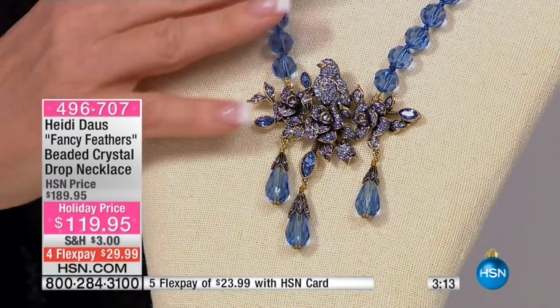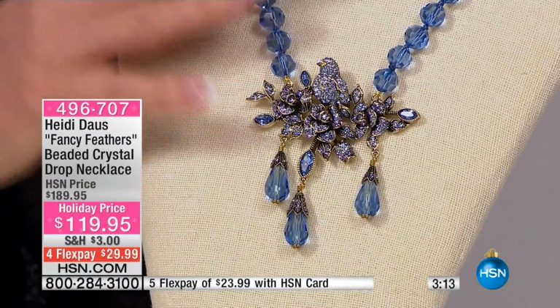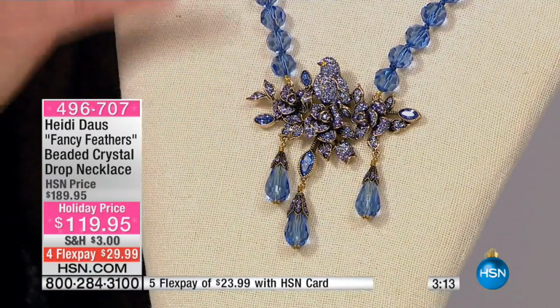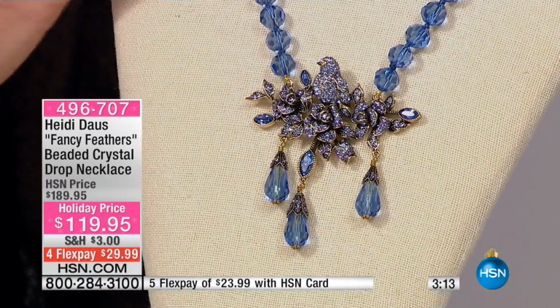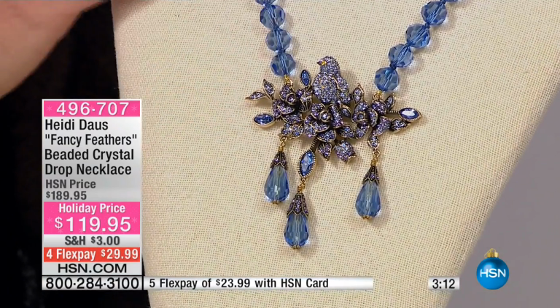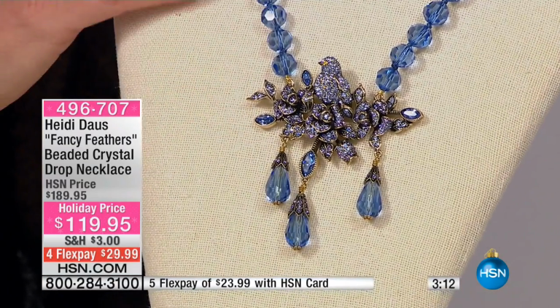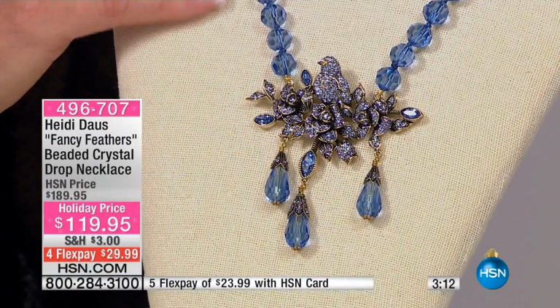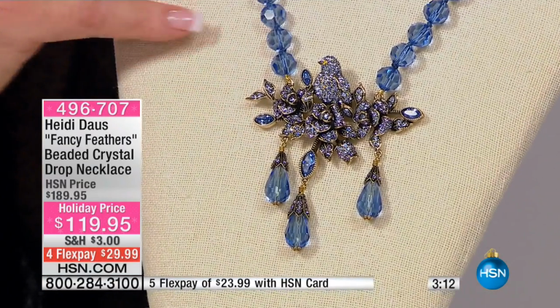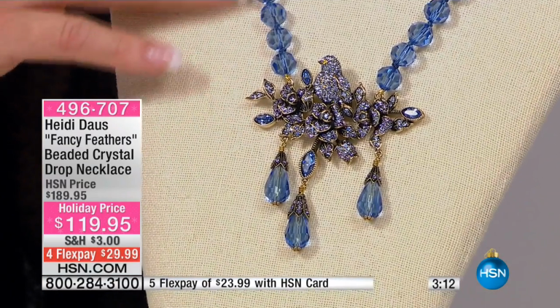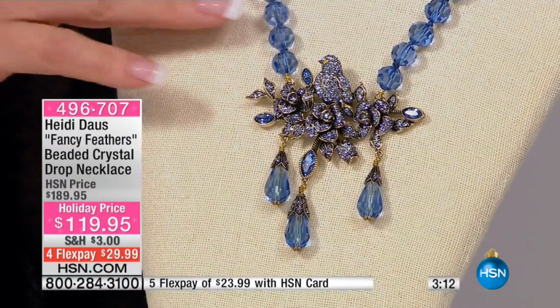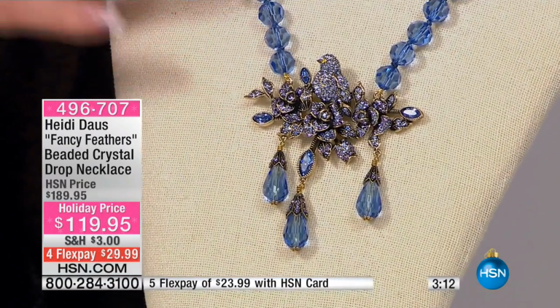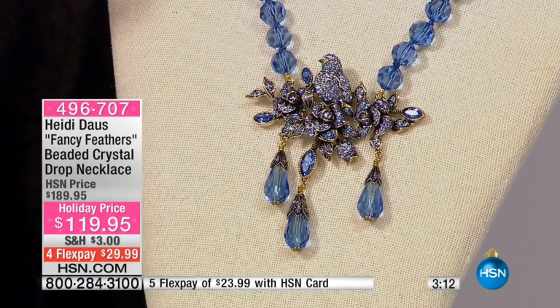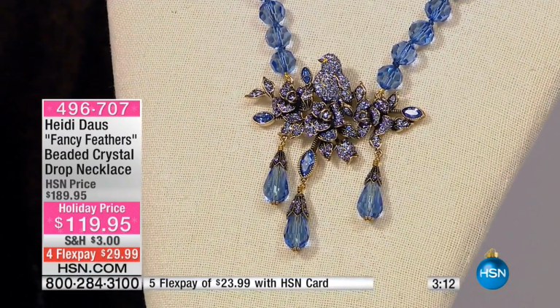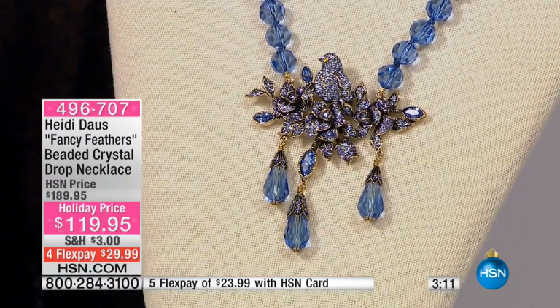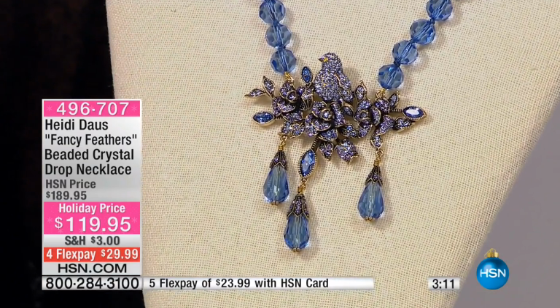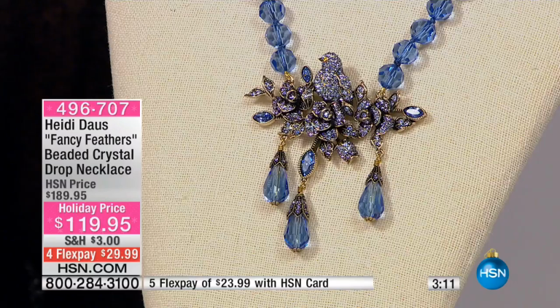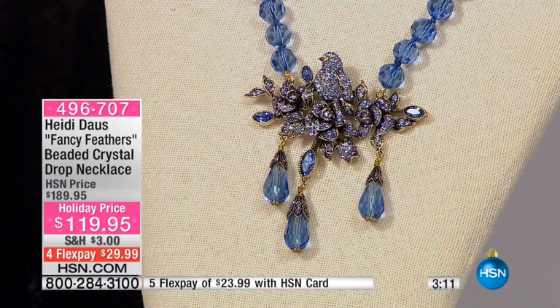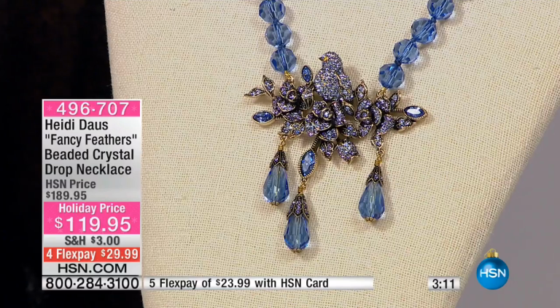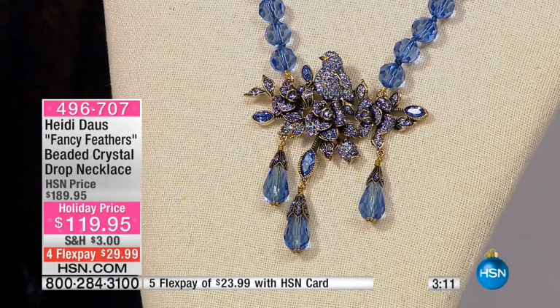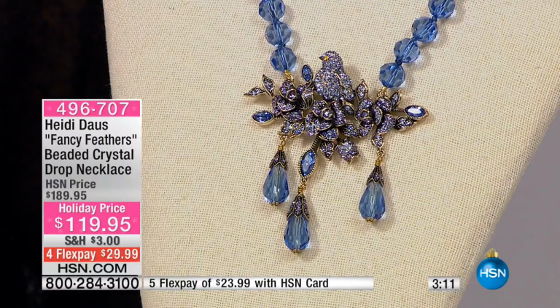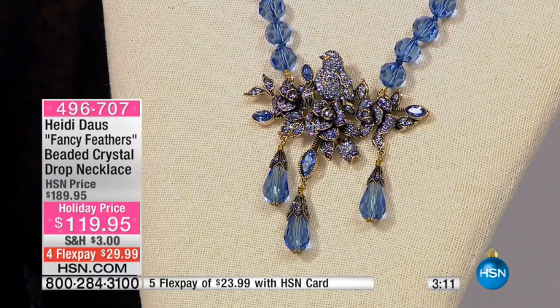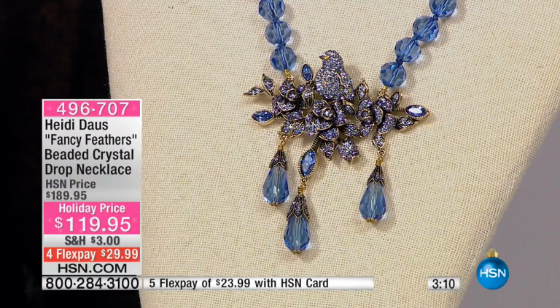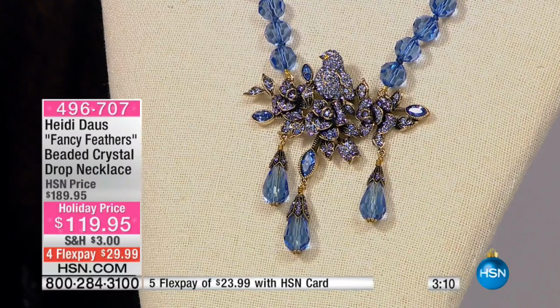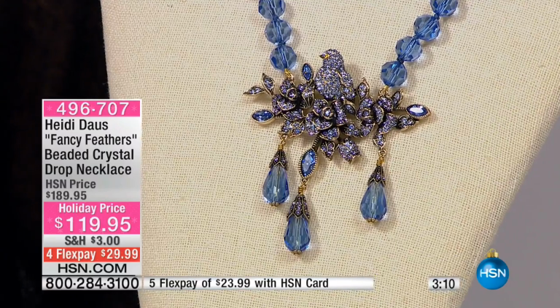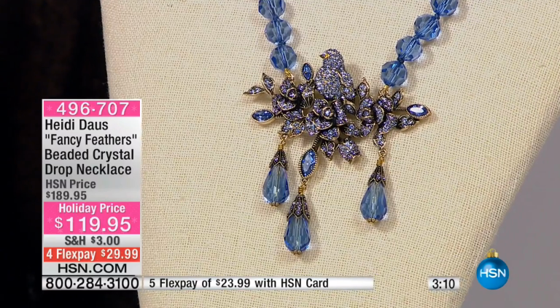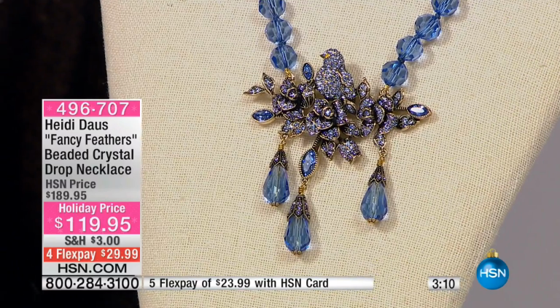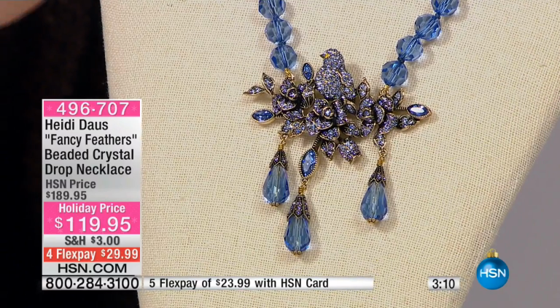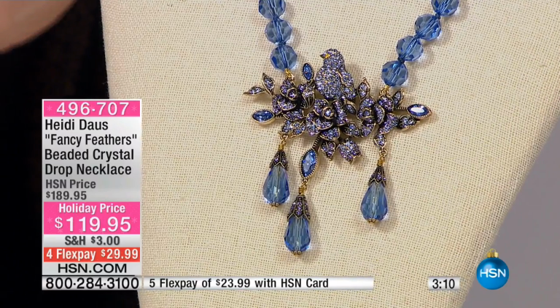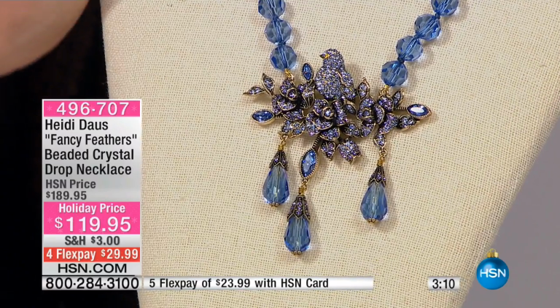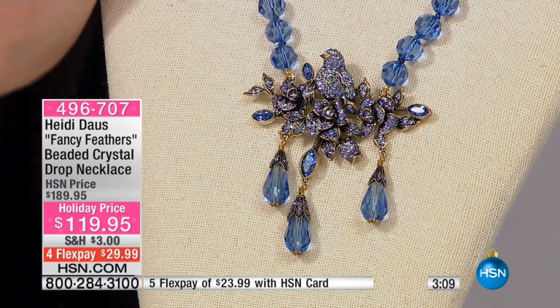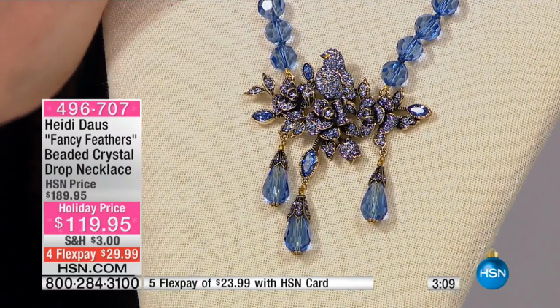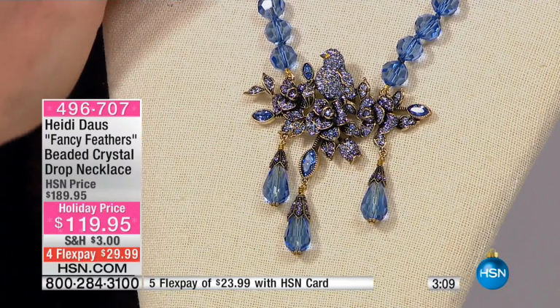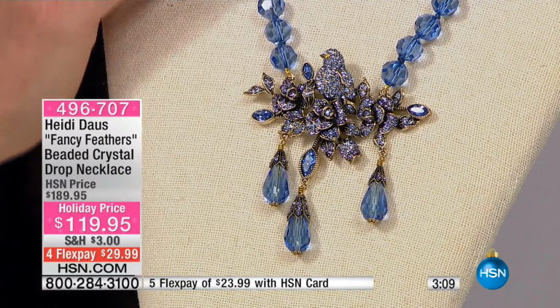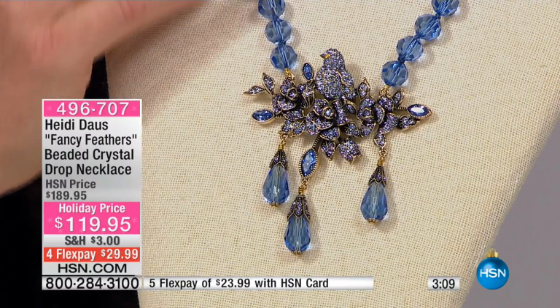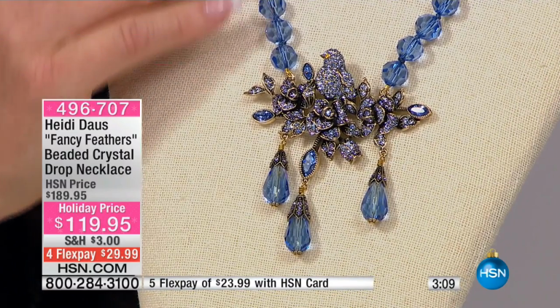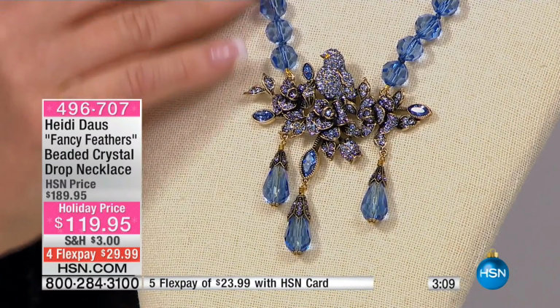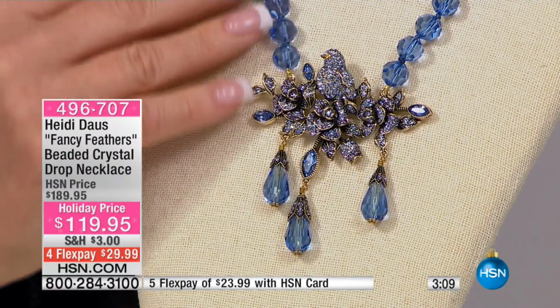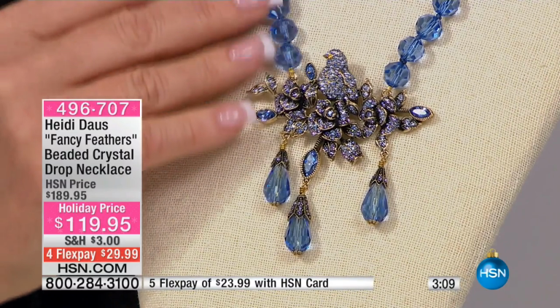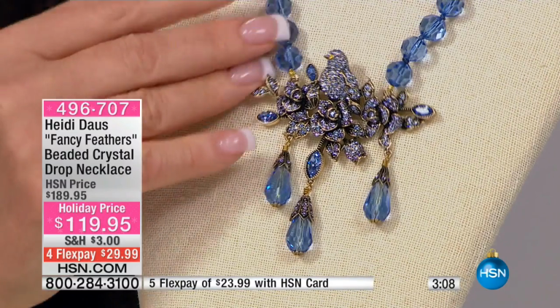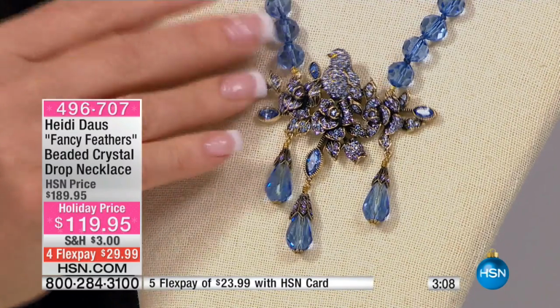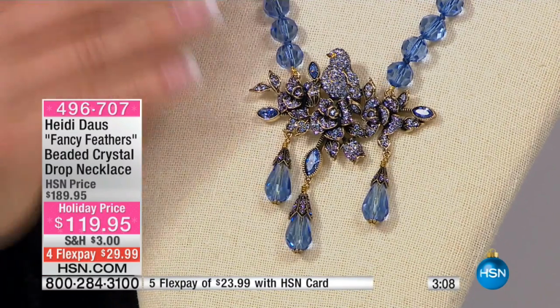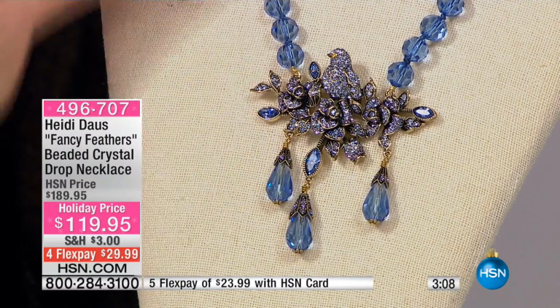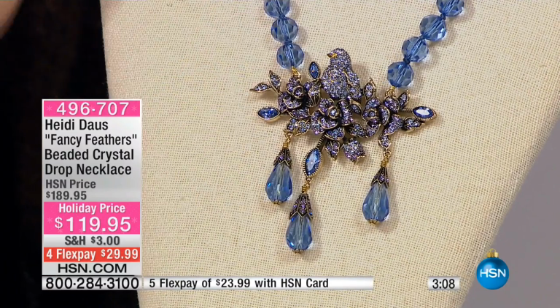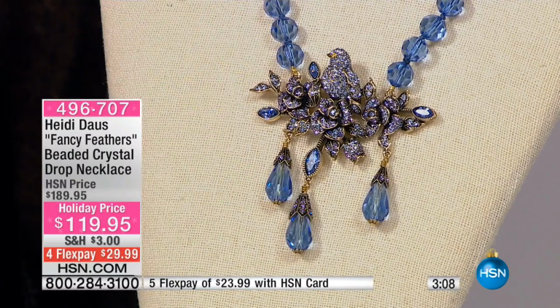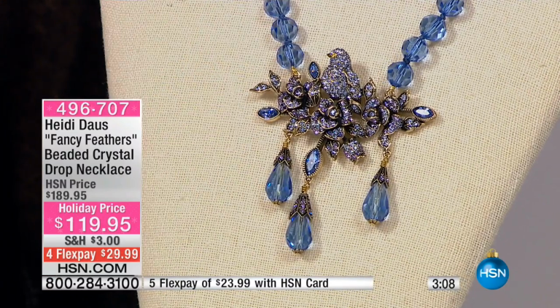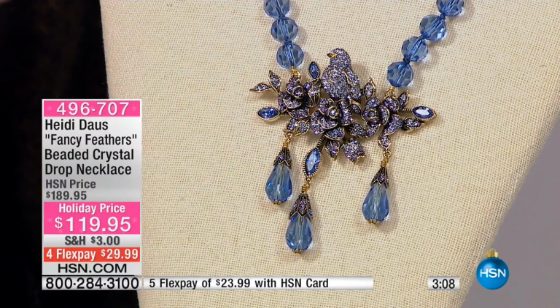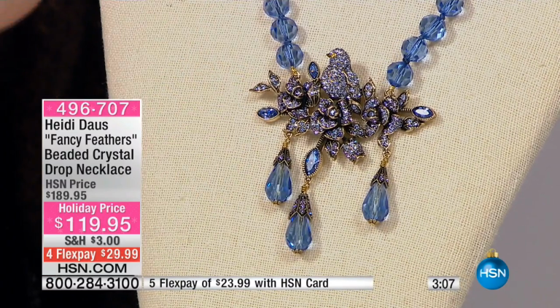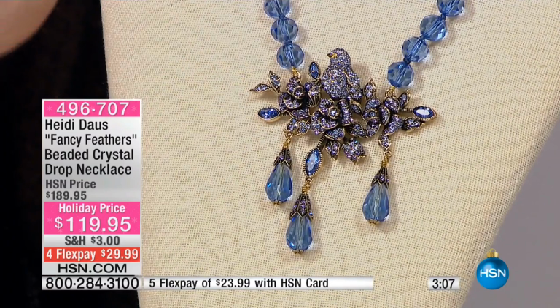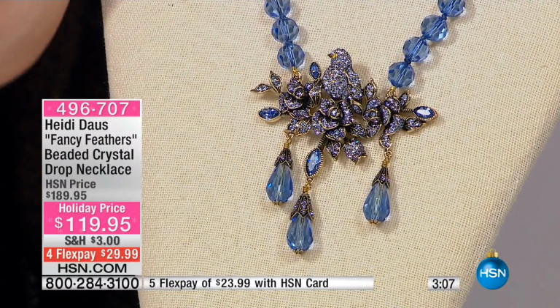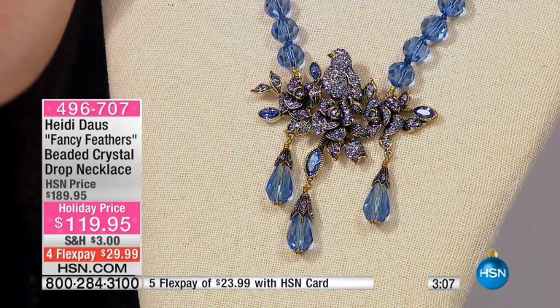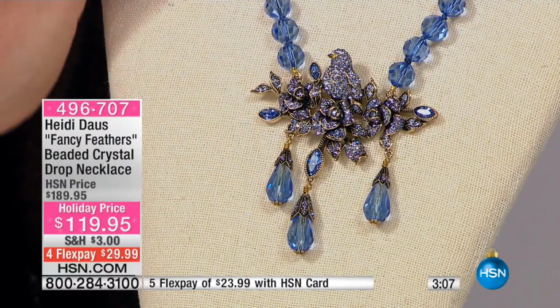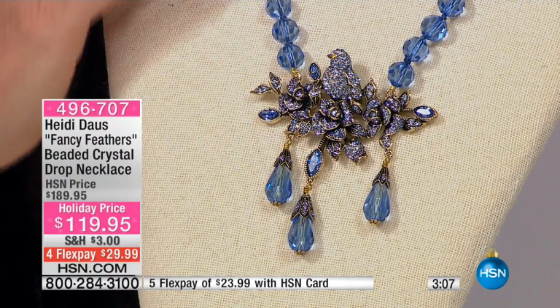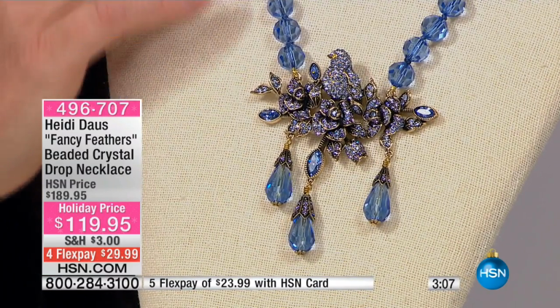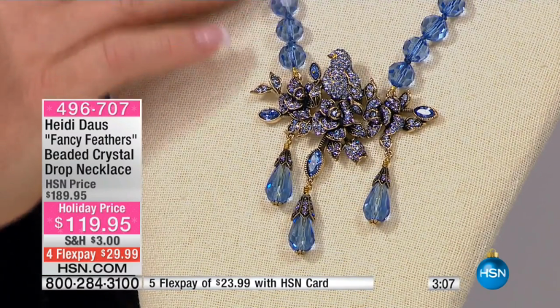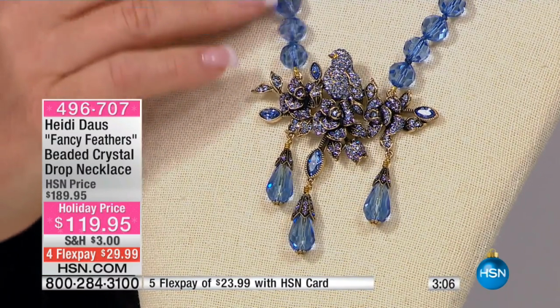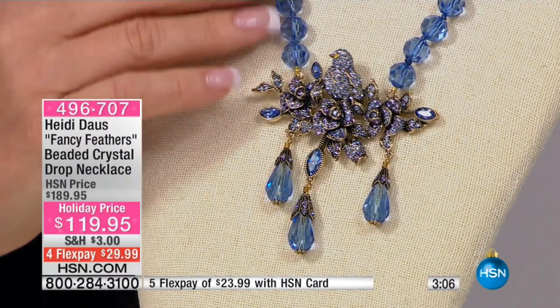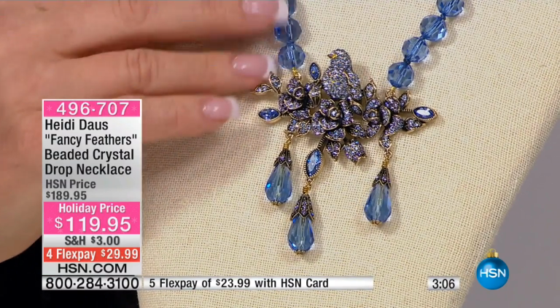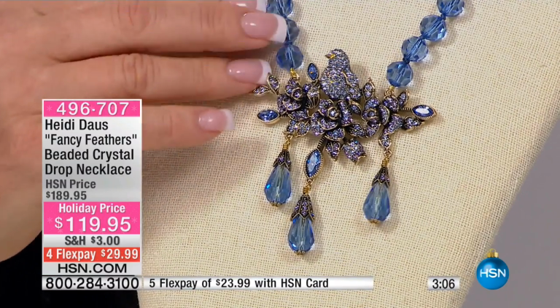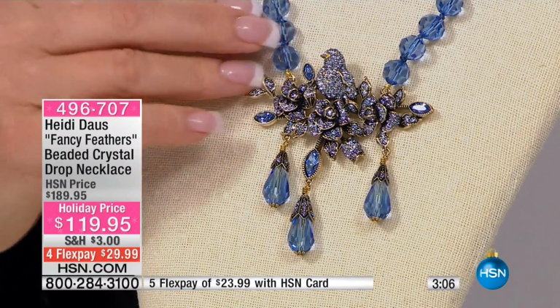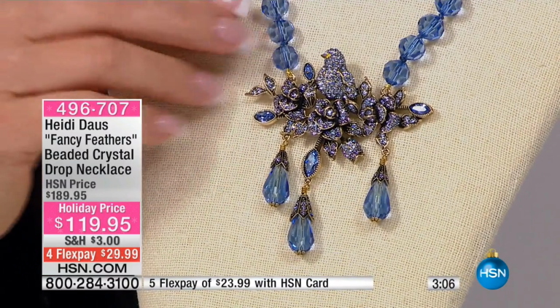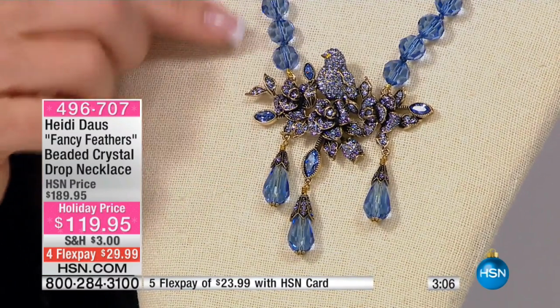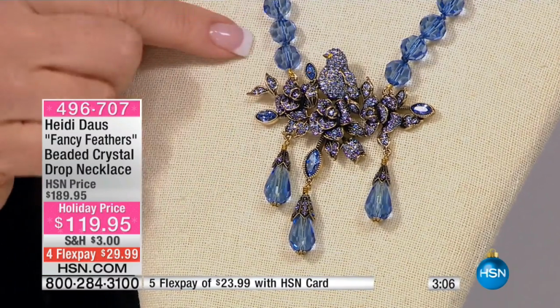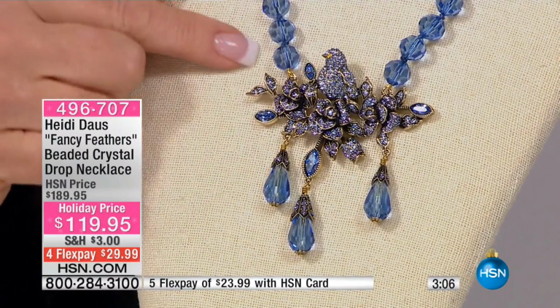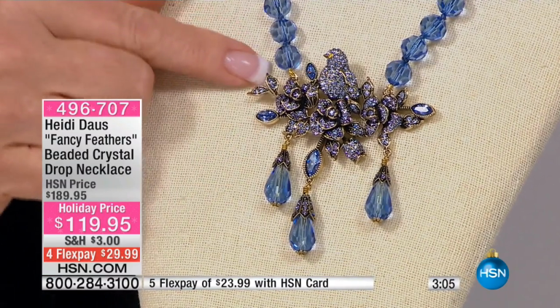Oh my gosh. We haven't even — we just showed it for two seconds. That's crazy. And 10 of them flew away.